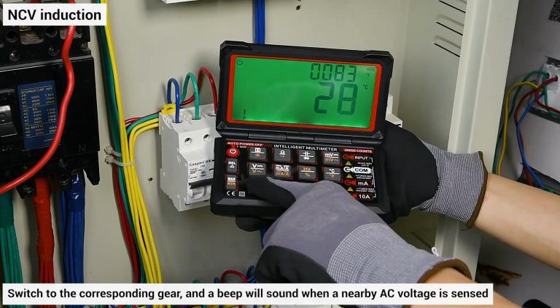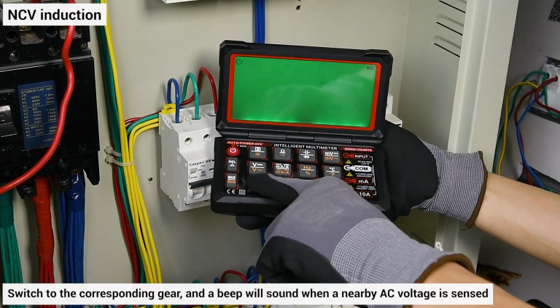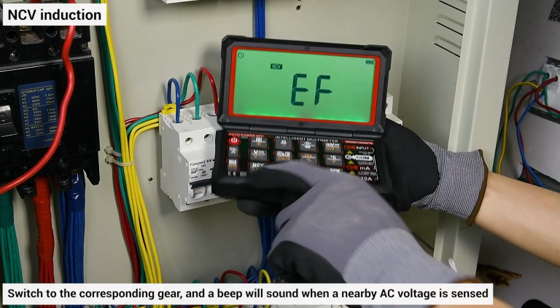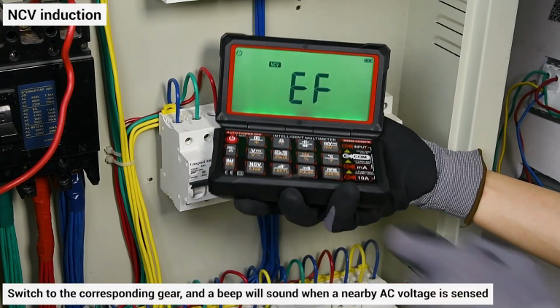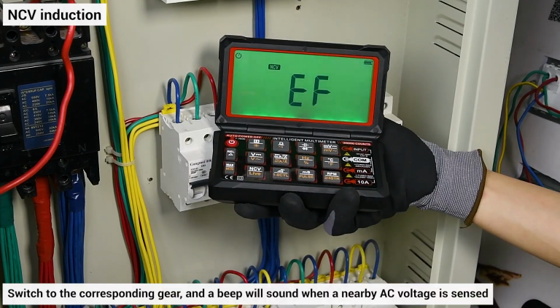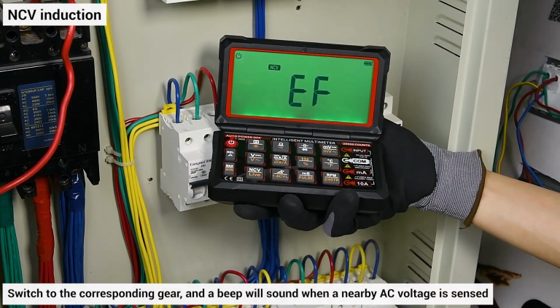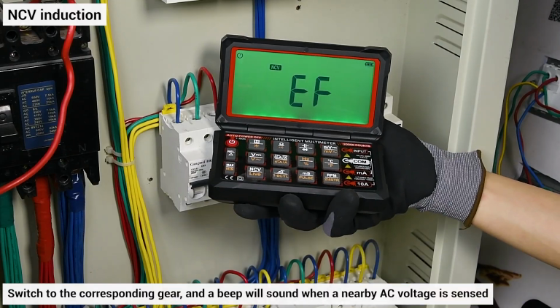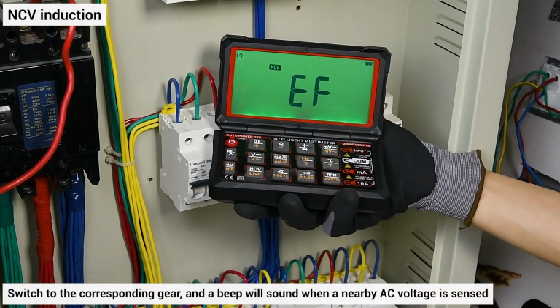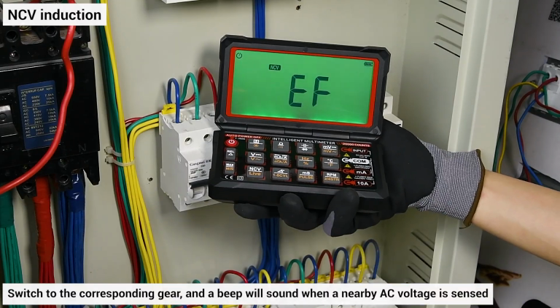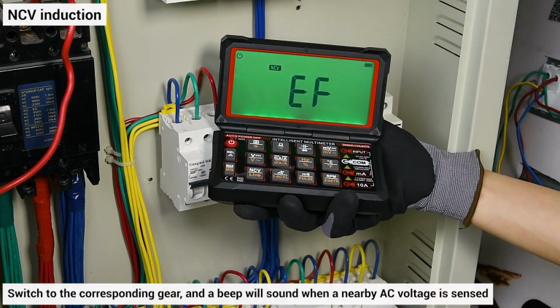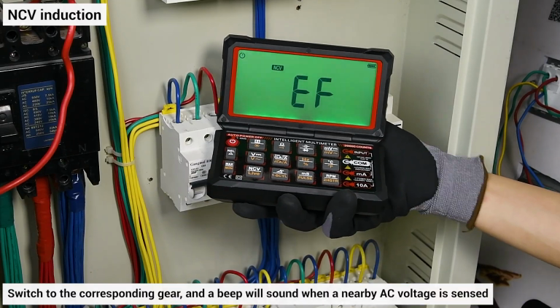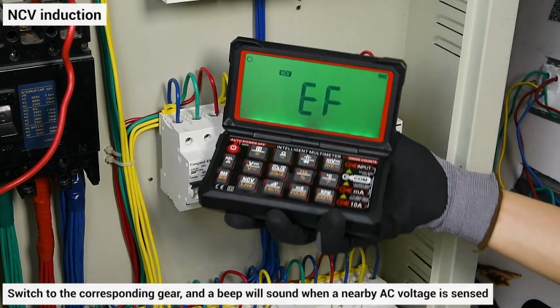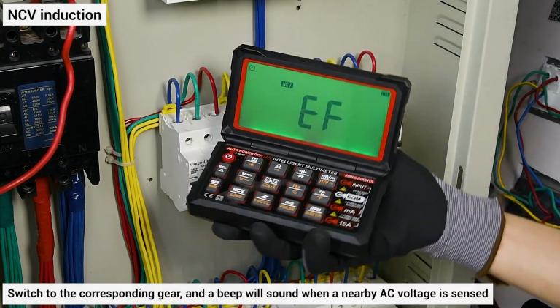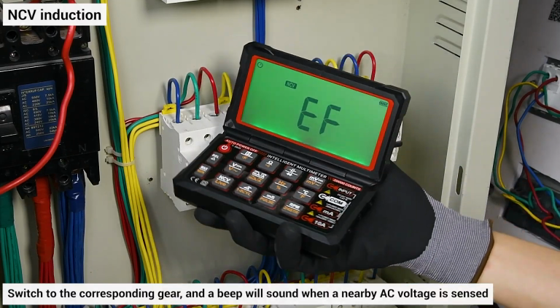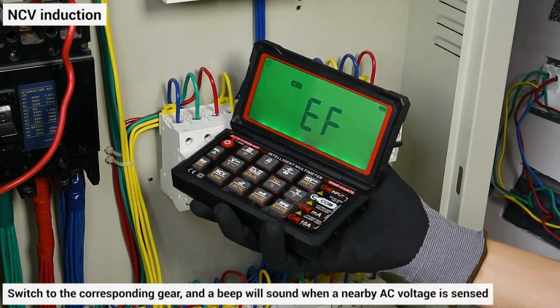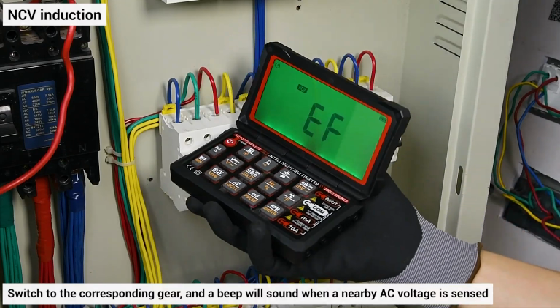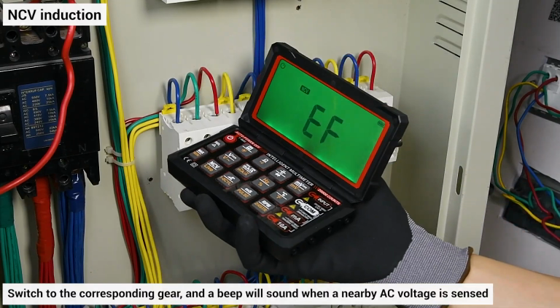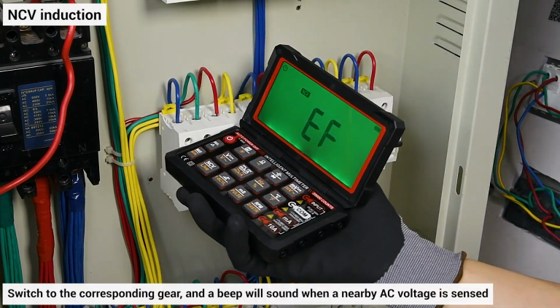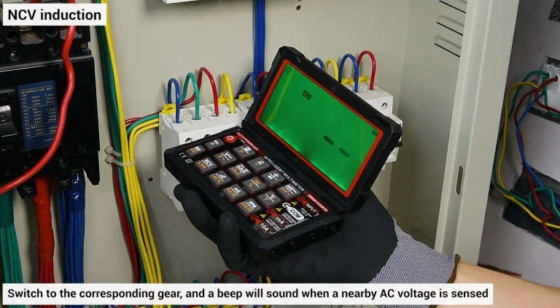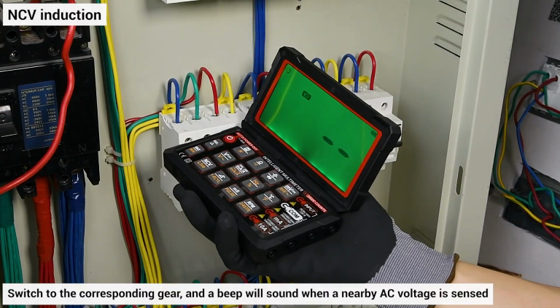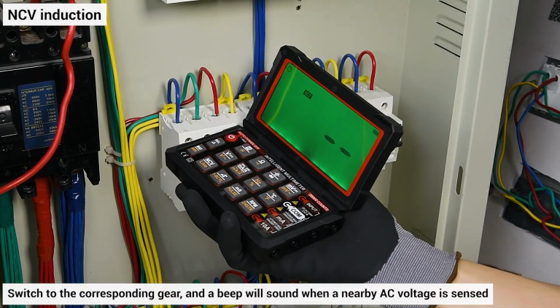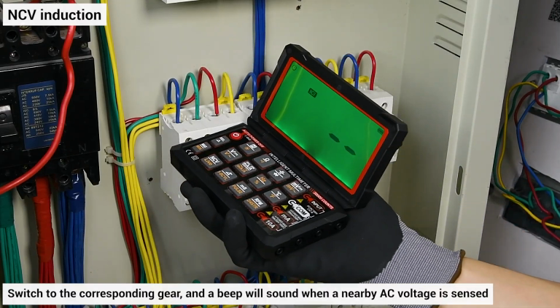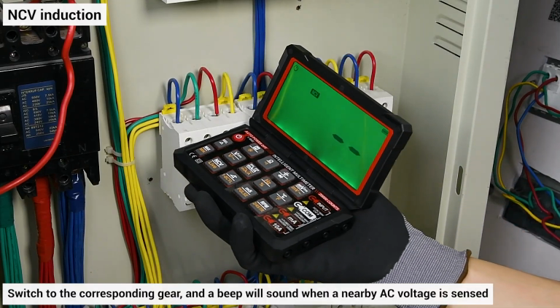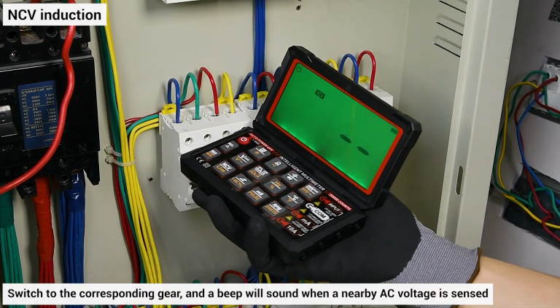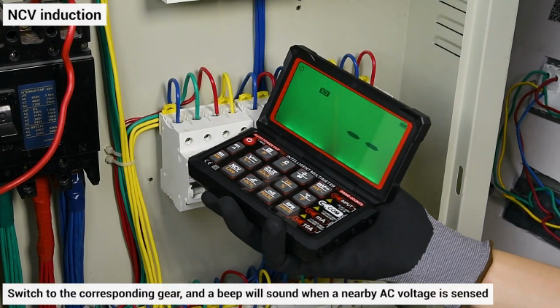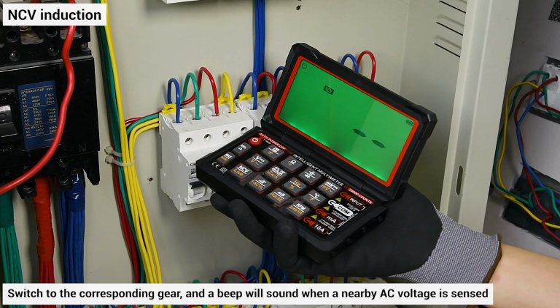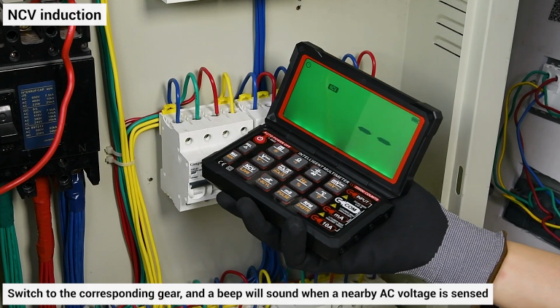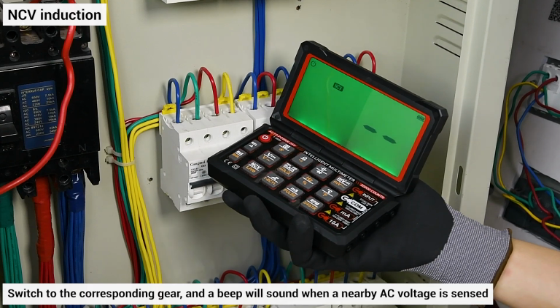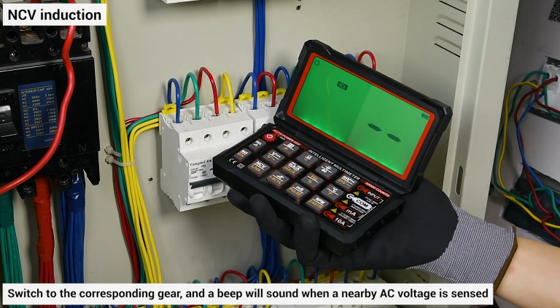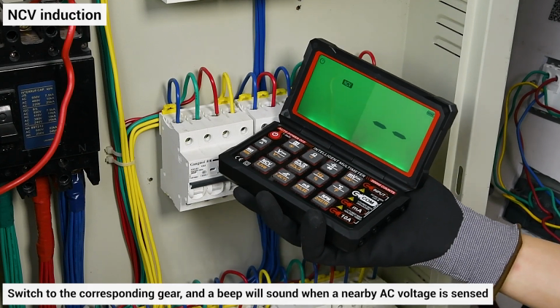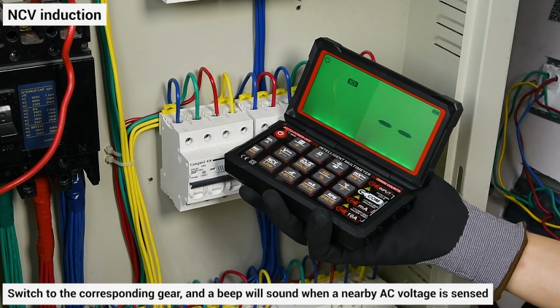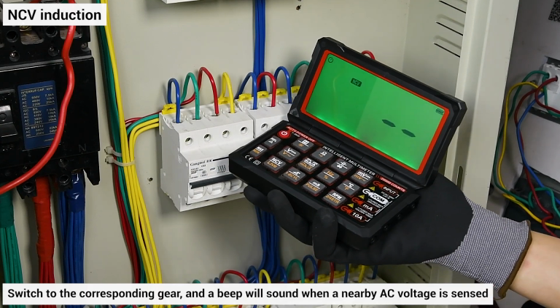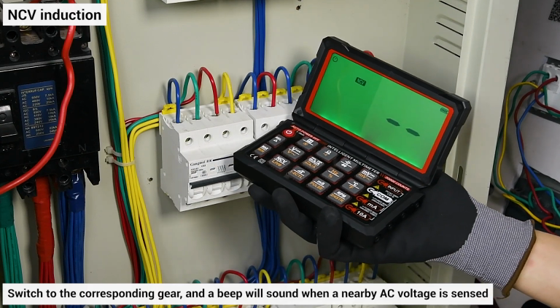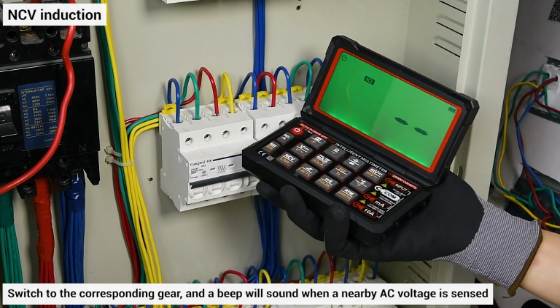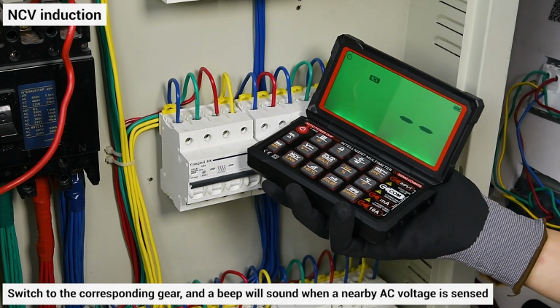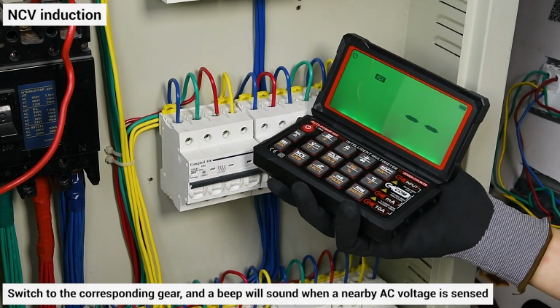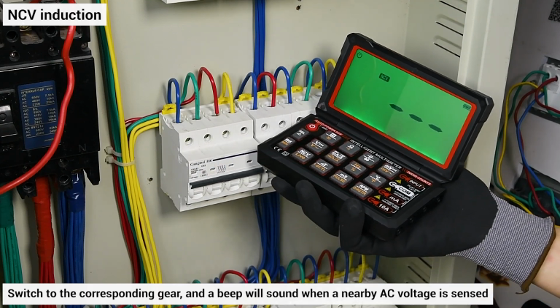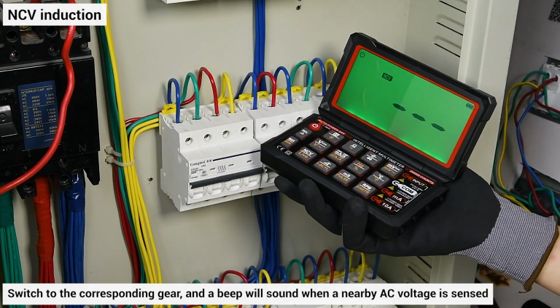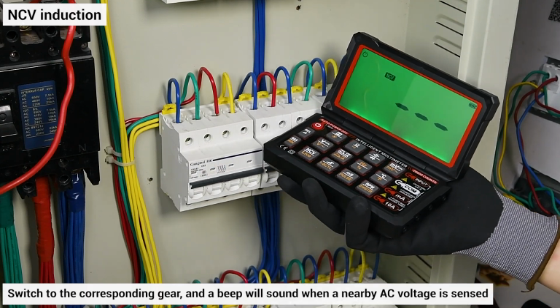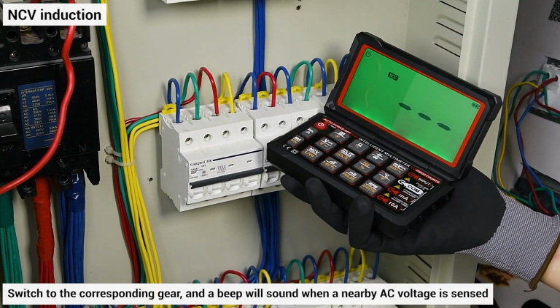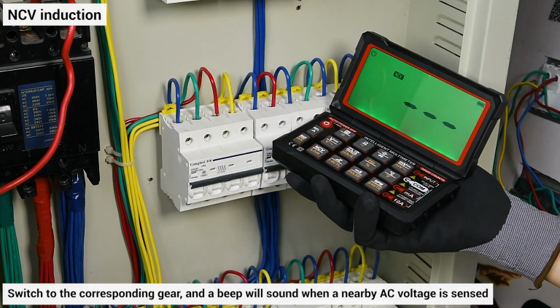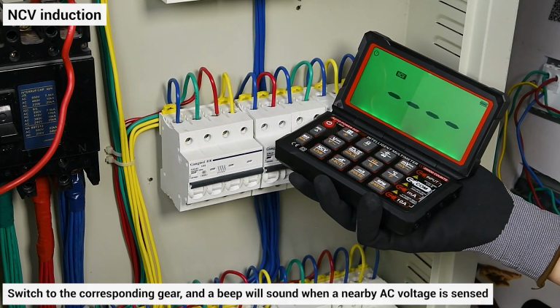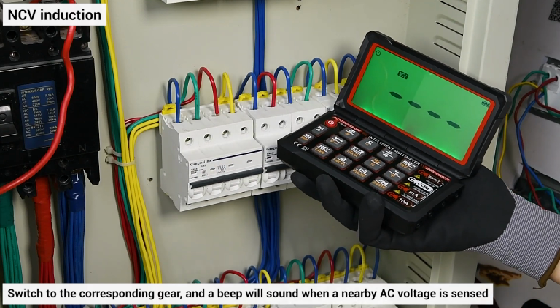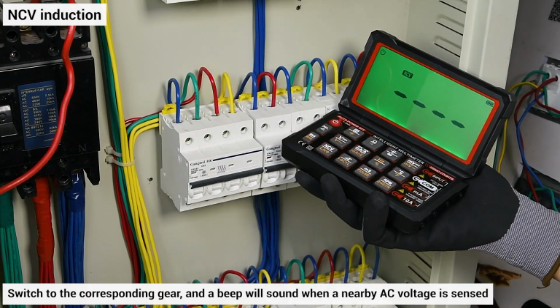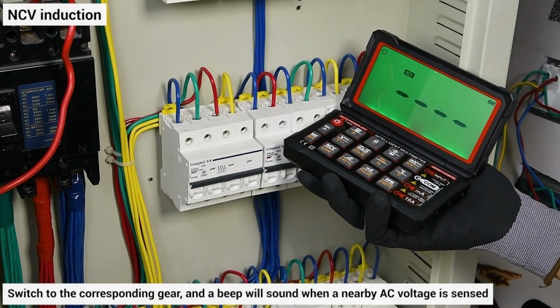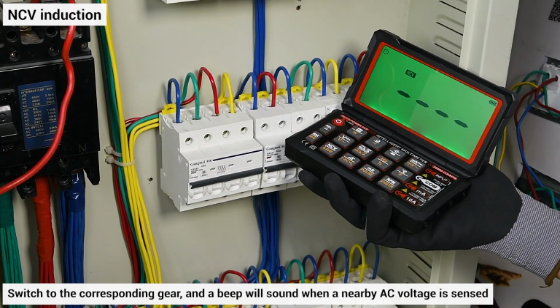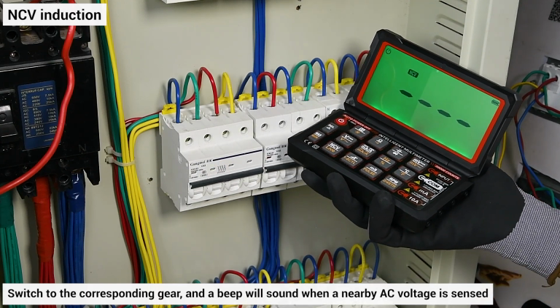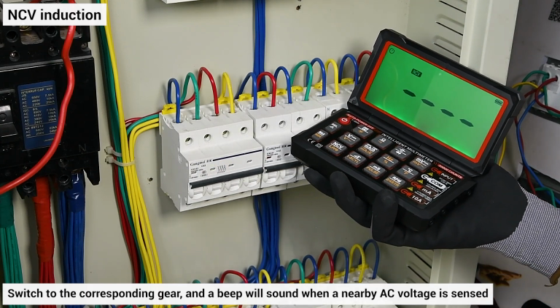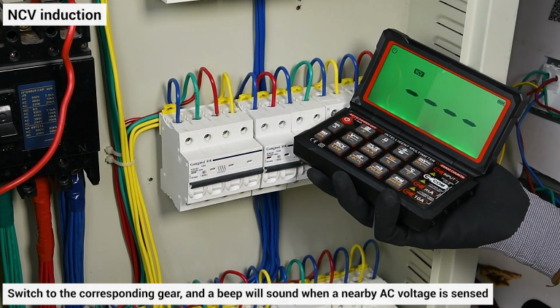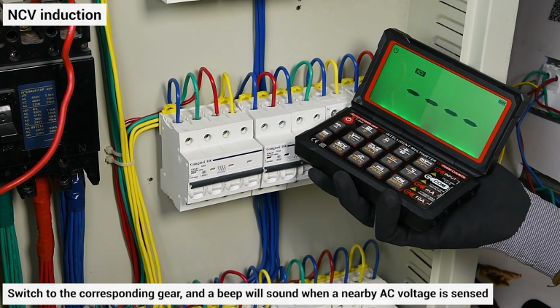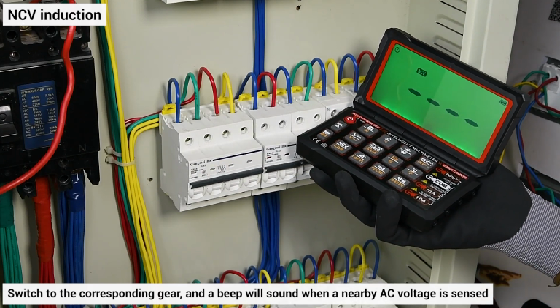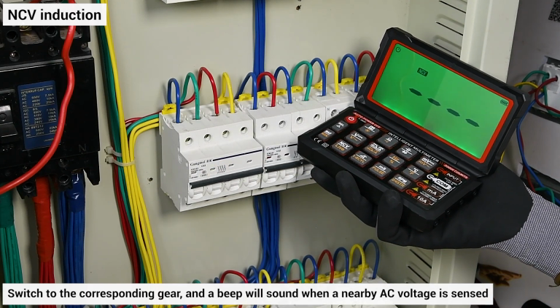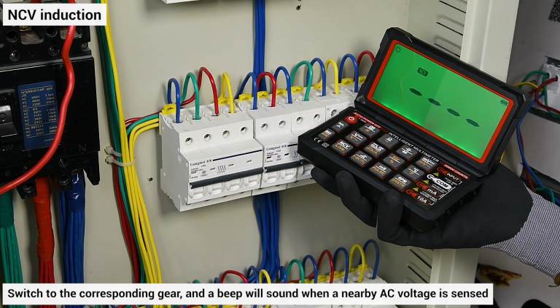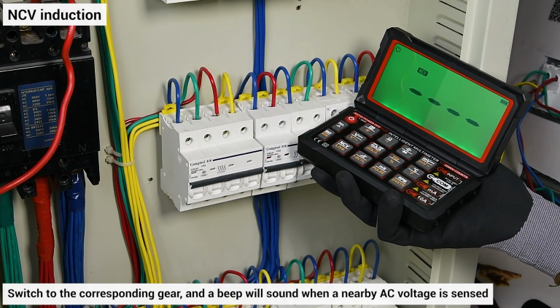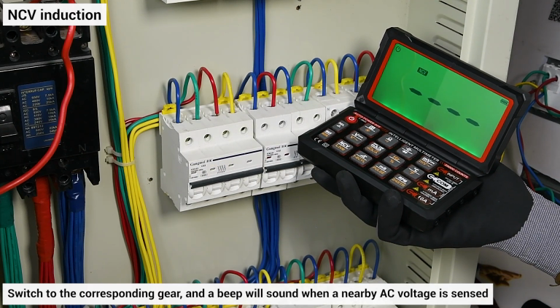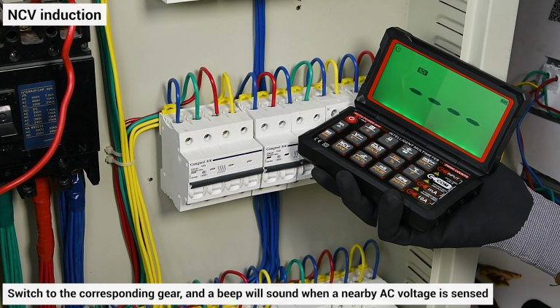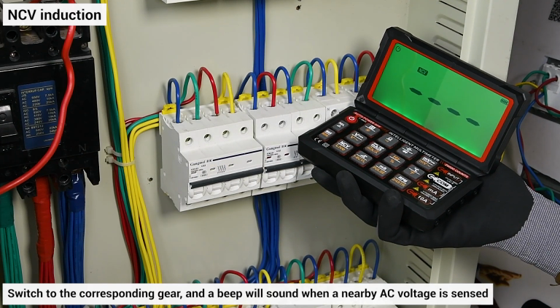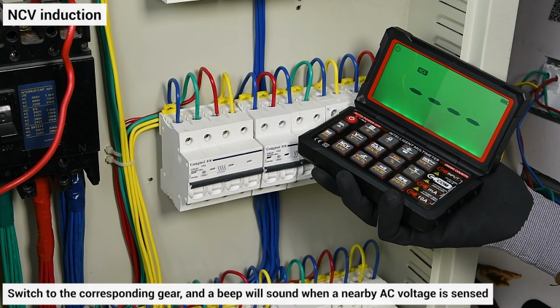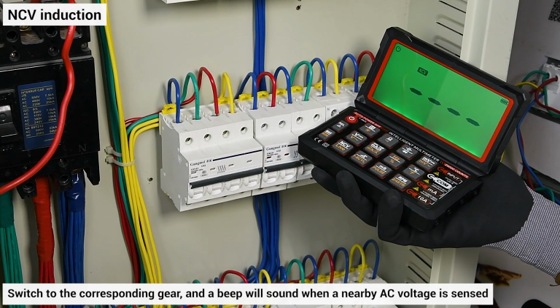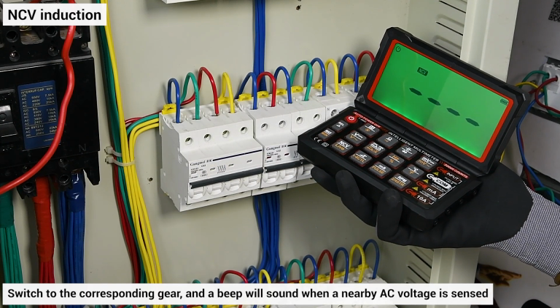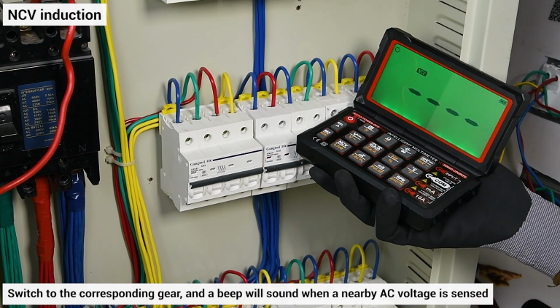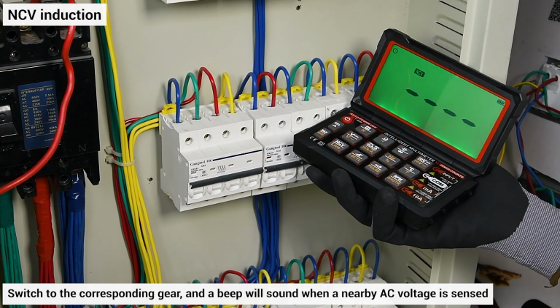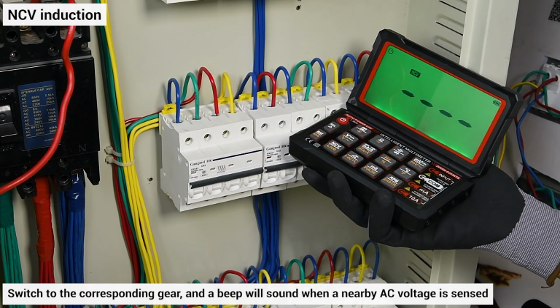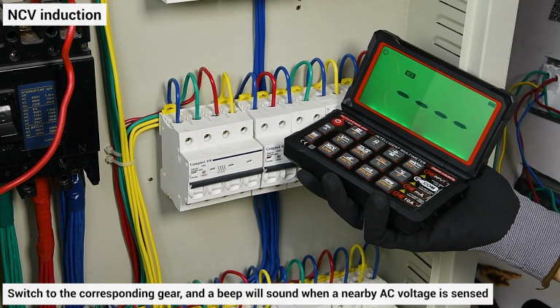NCV induction: switch to the corresponding gear and a beep will sound when a nearby AC voltage is sensed.